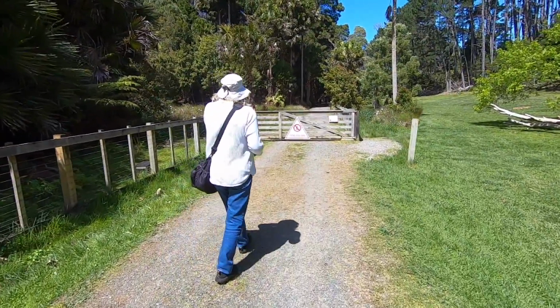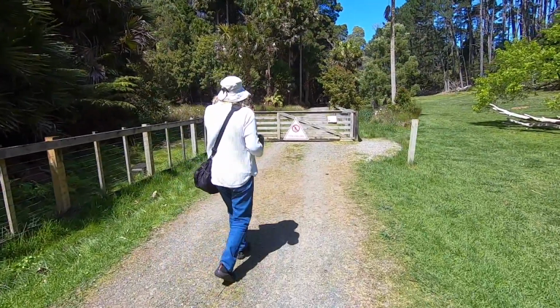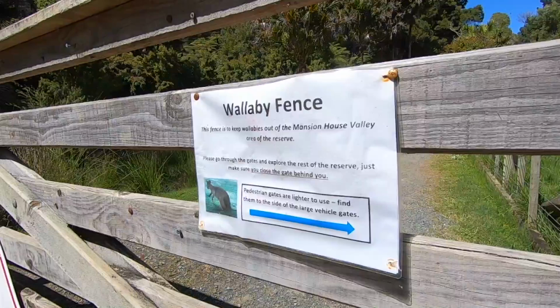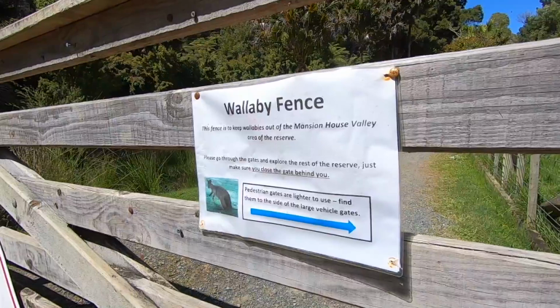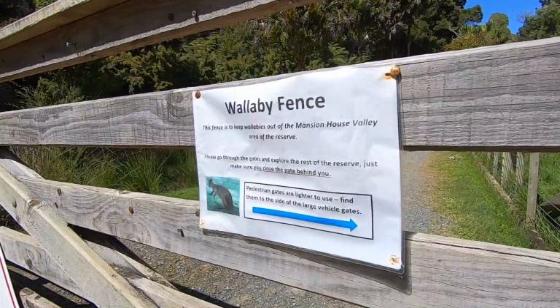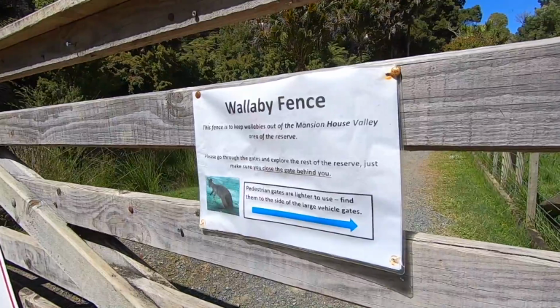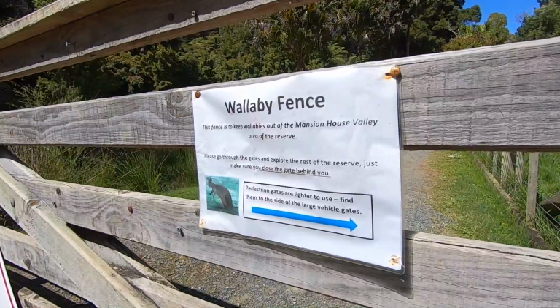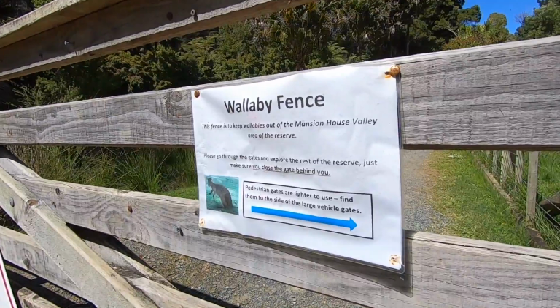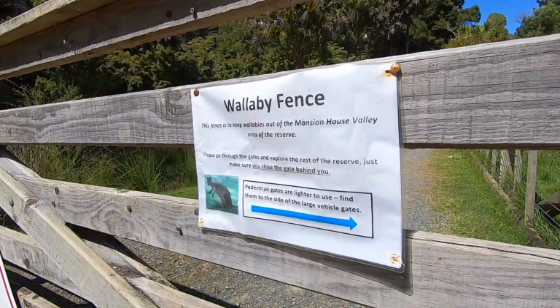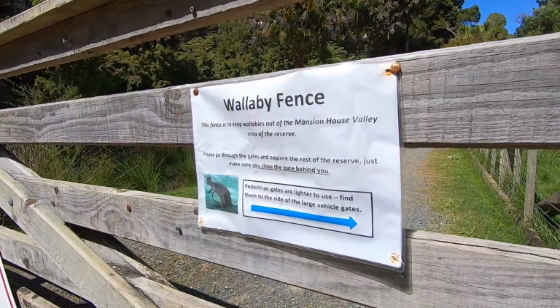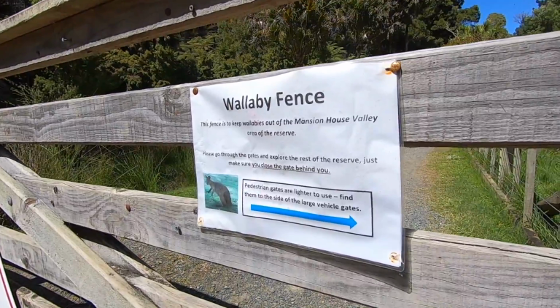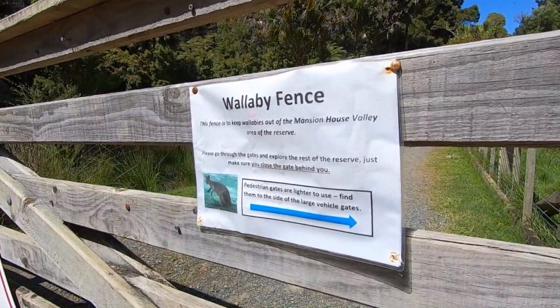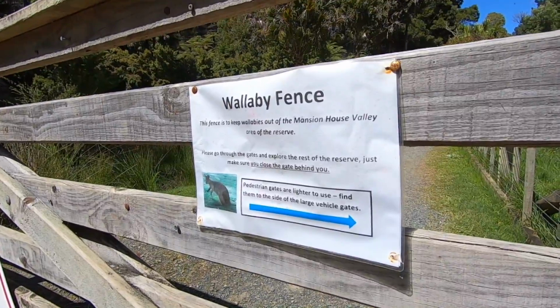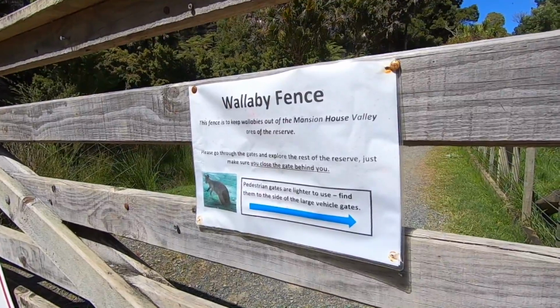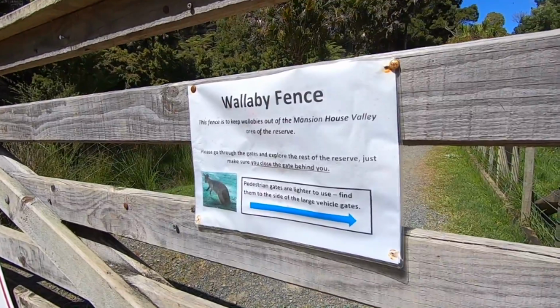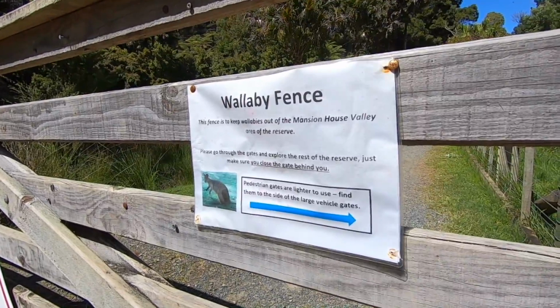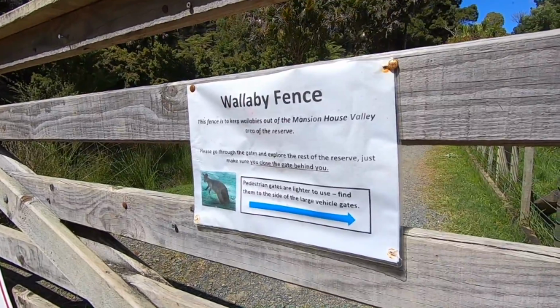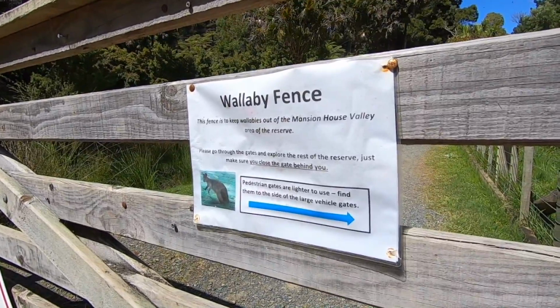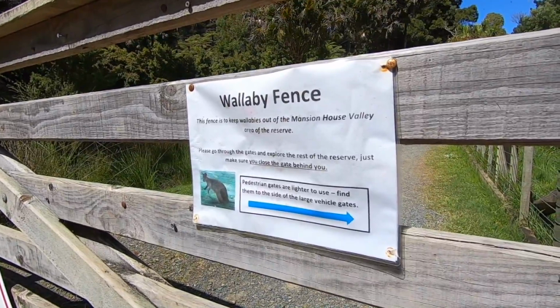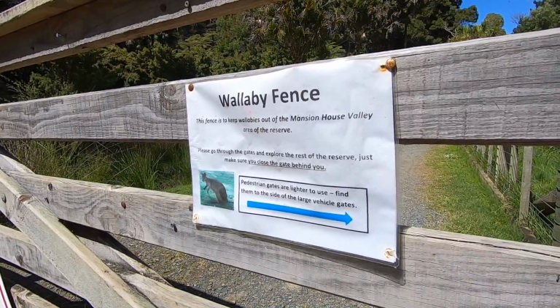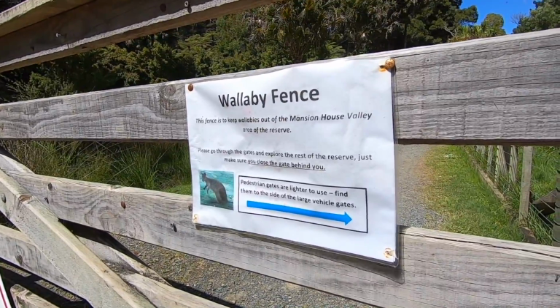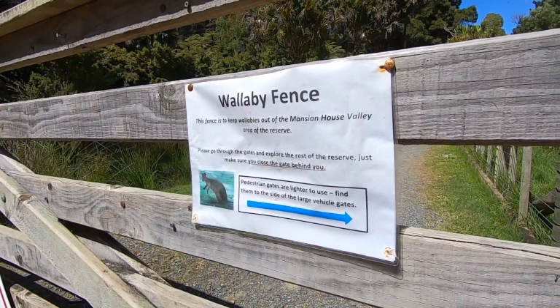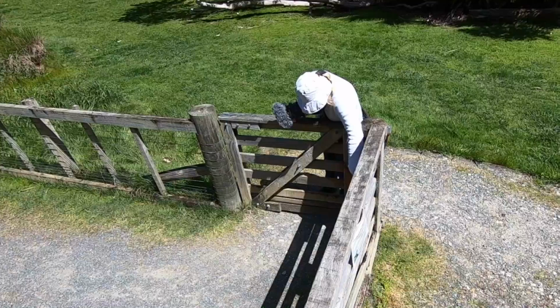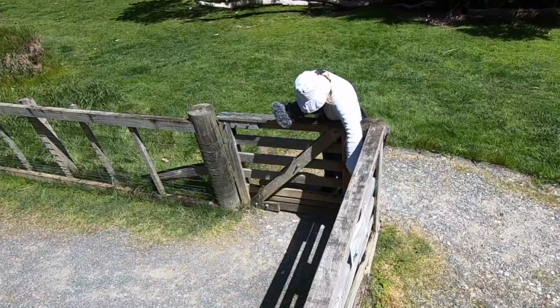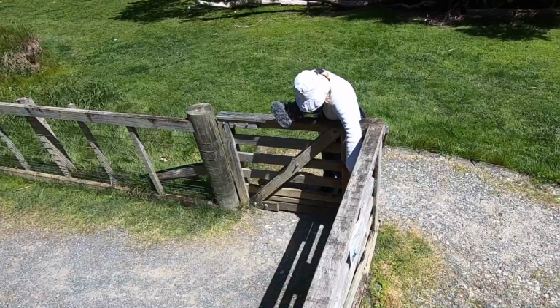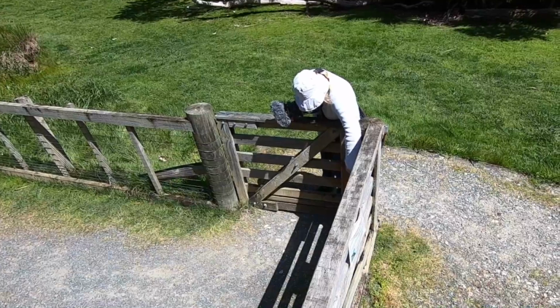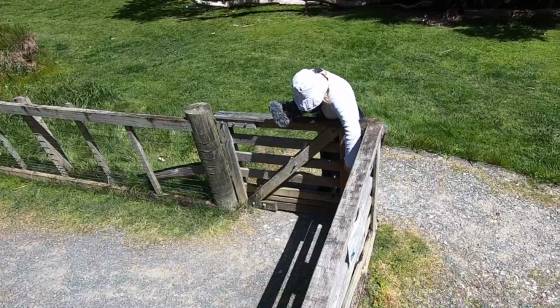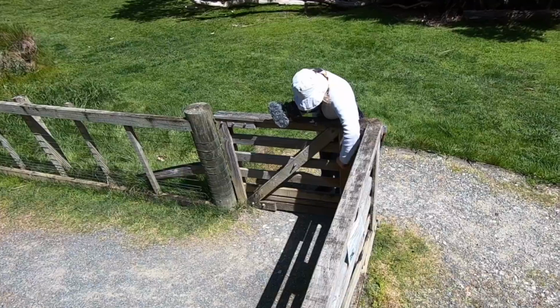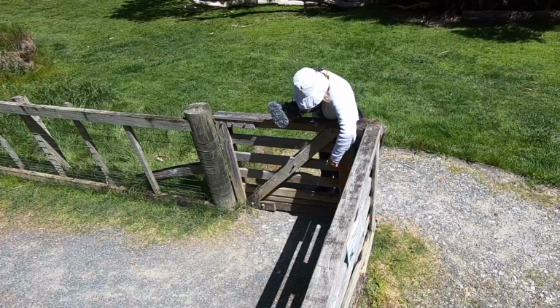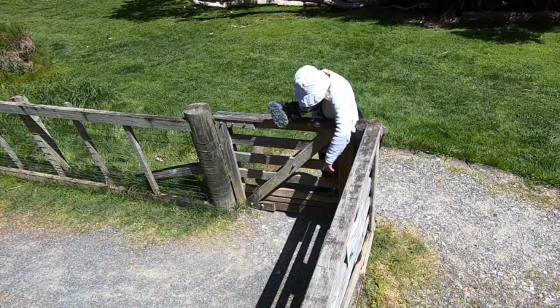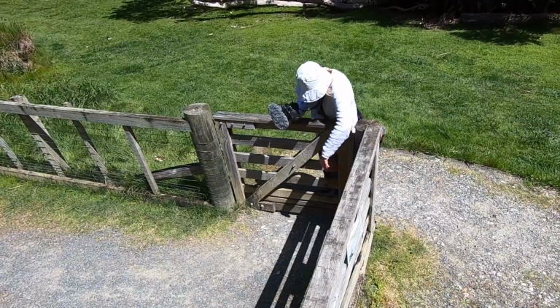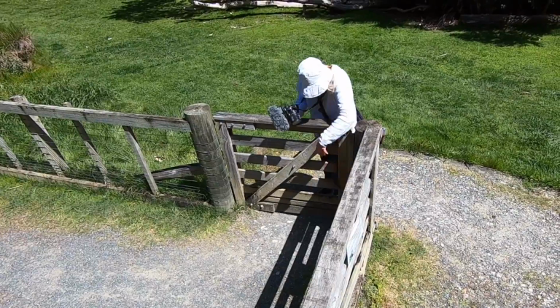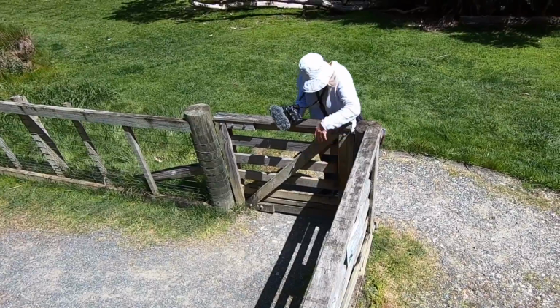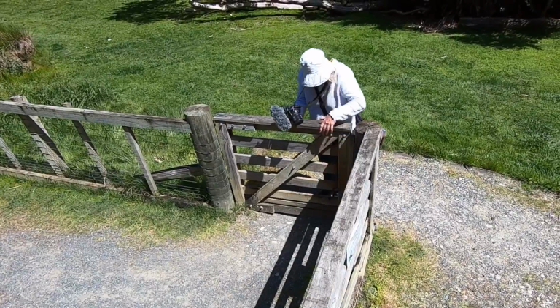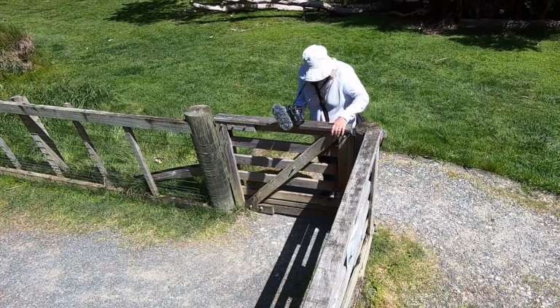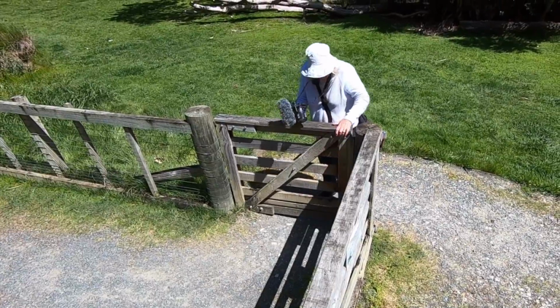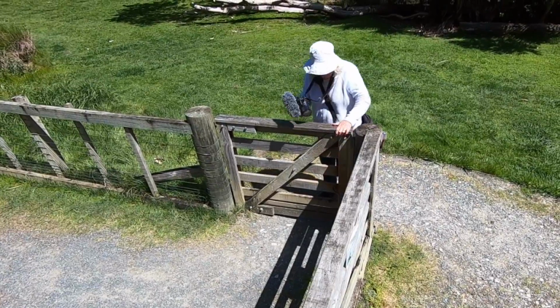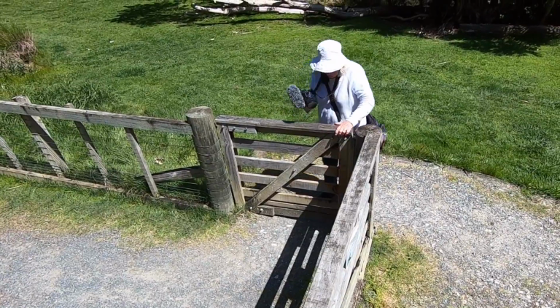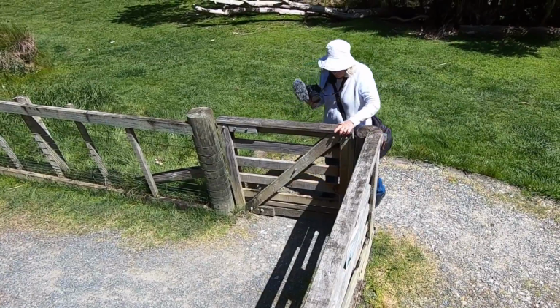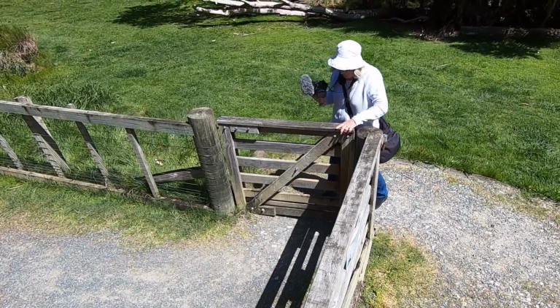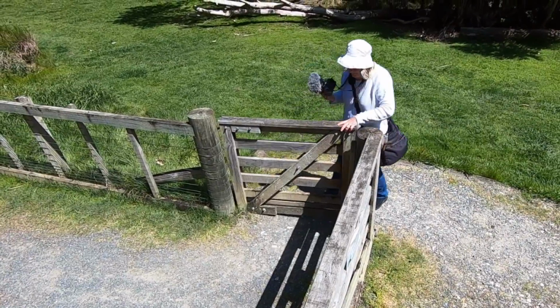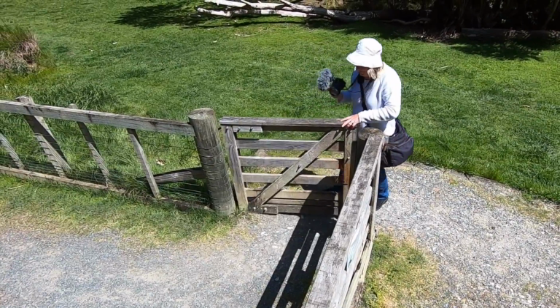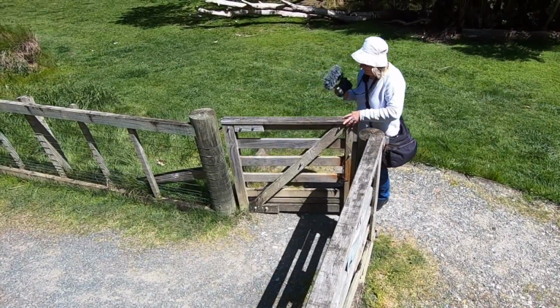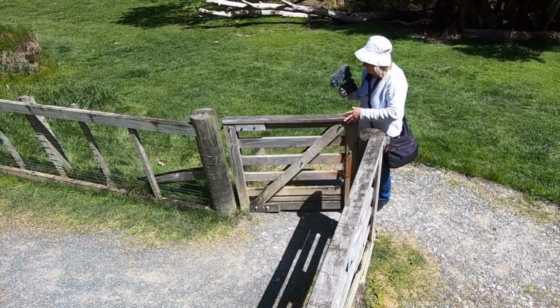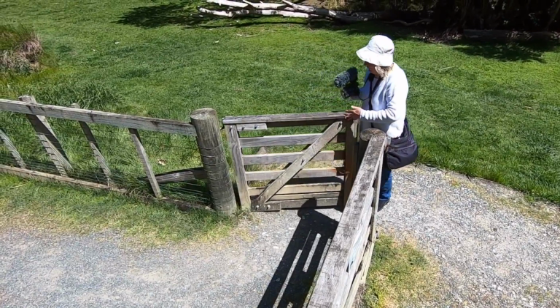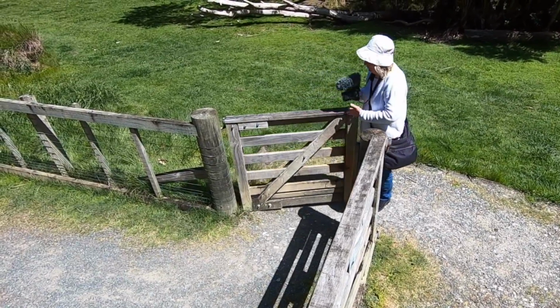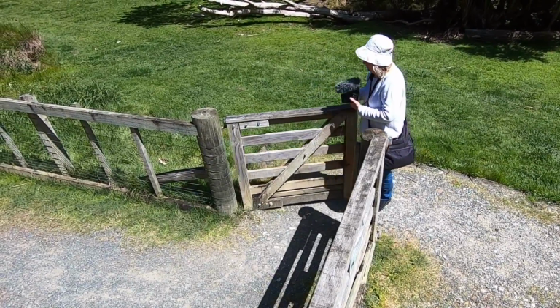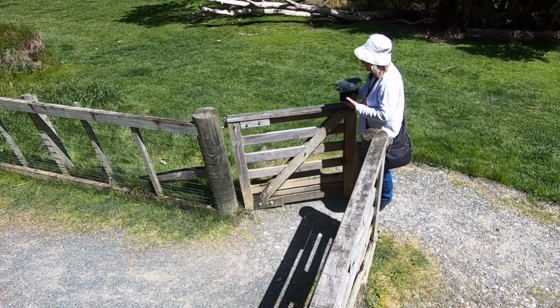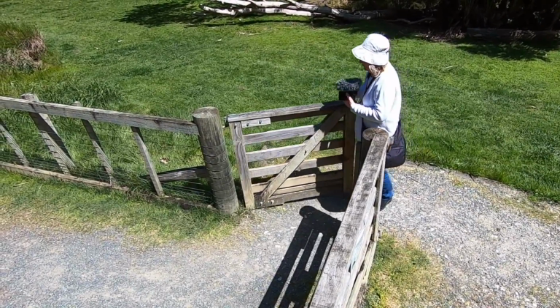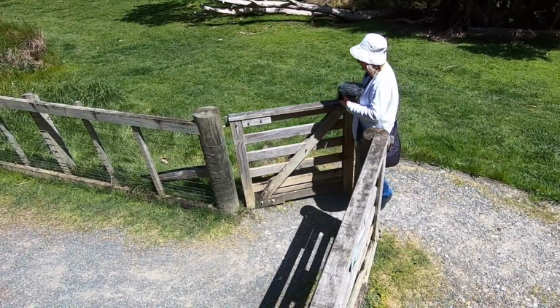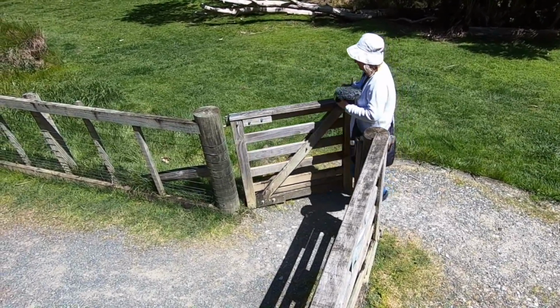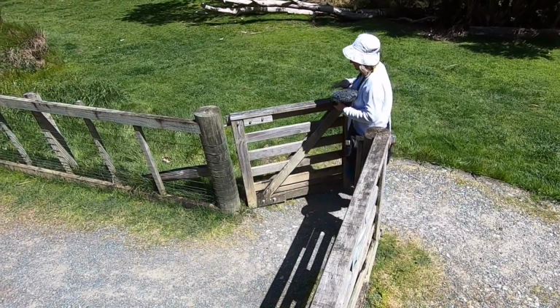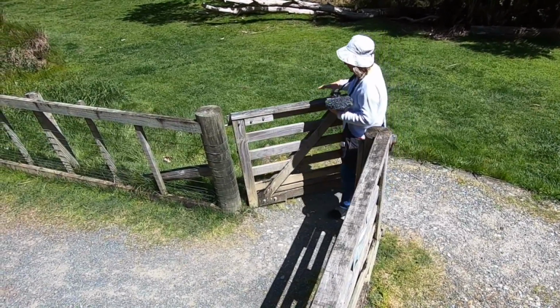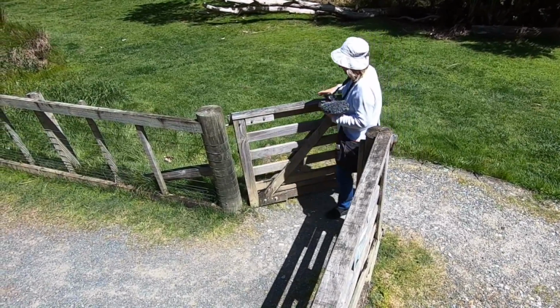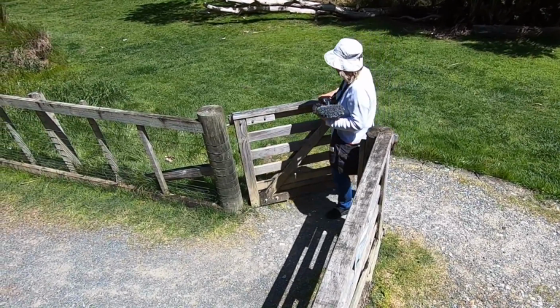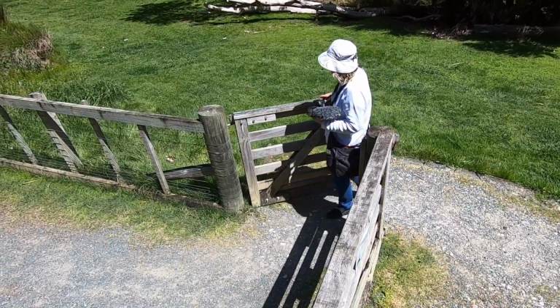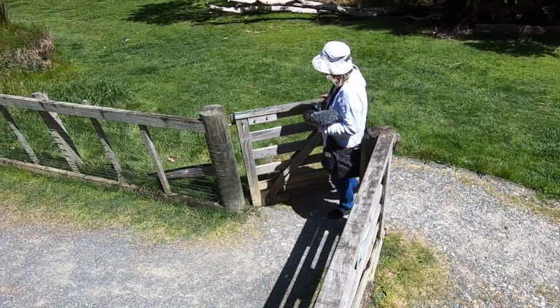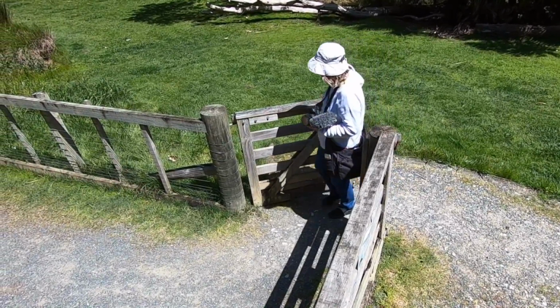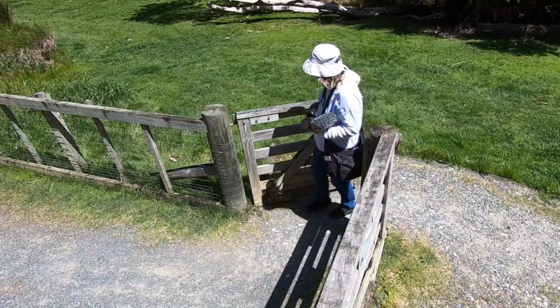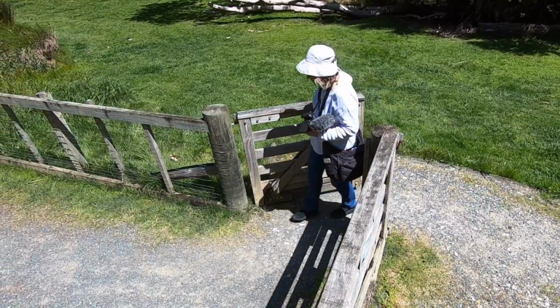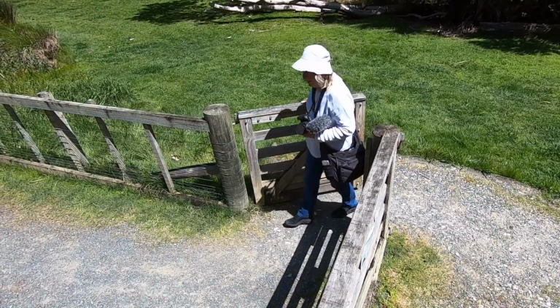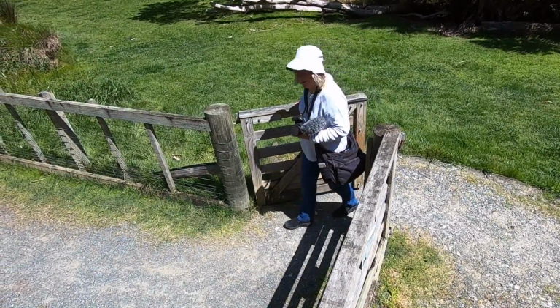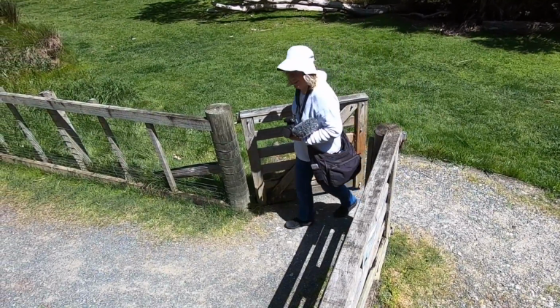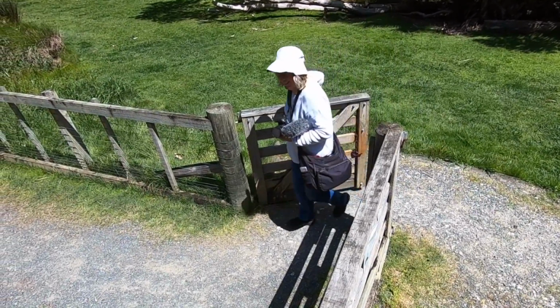There are still wallabies on the island. Small pedestrian gates next to the larger gates make it easy to get by.